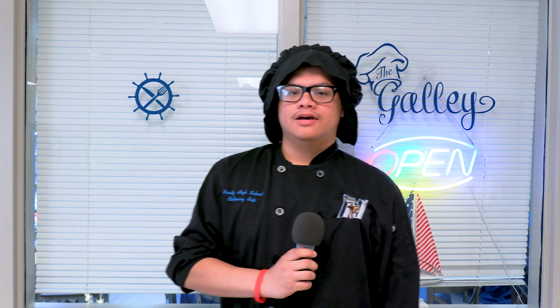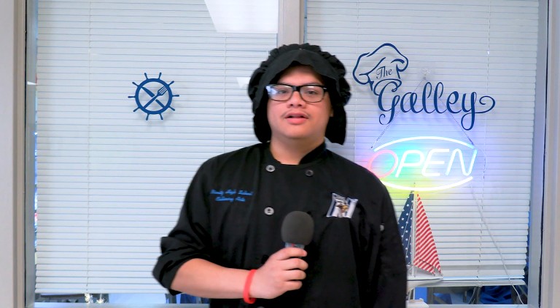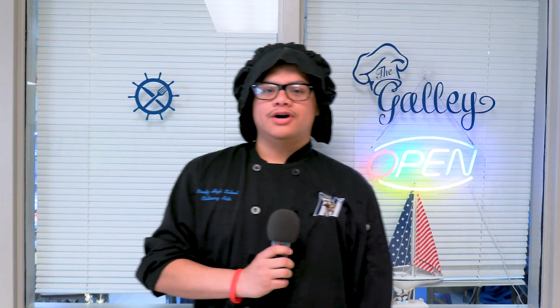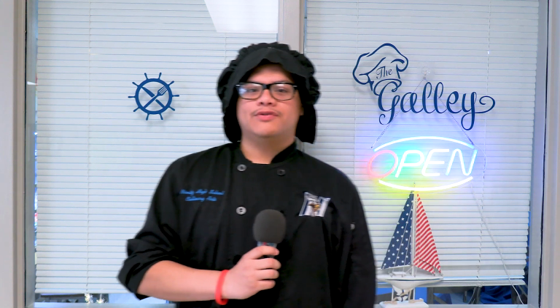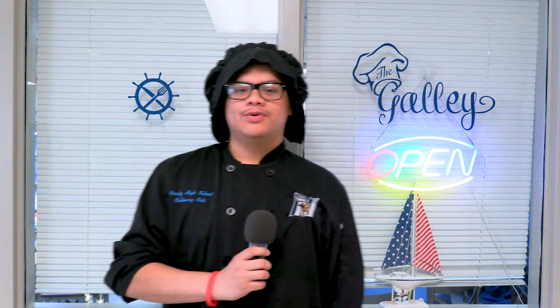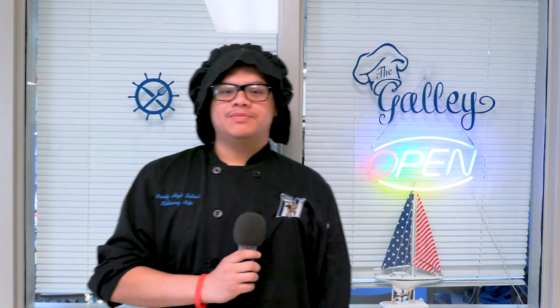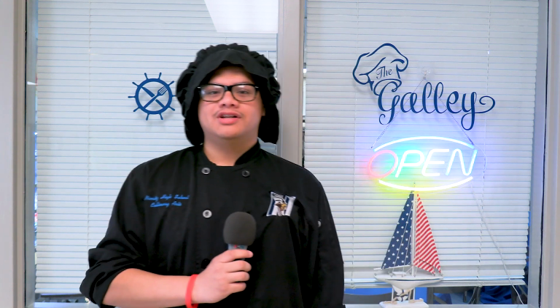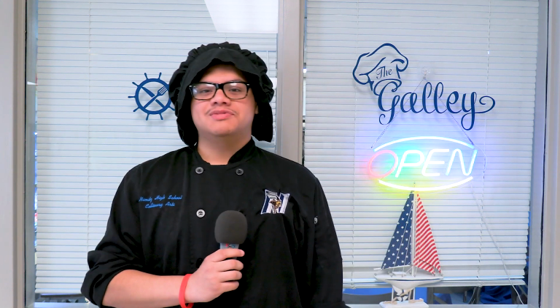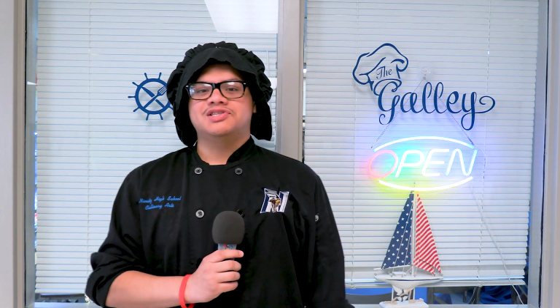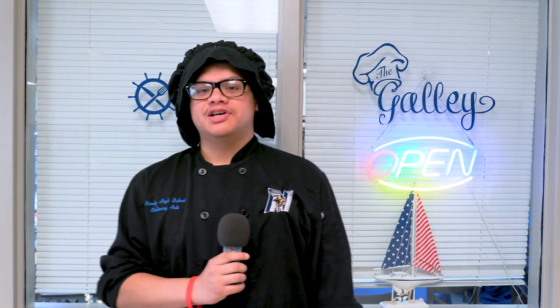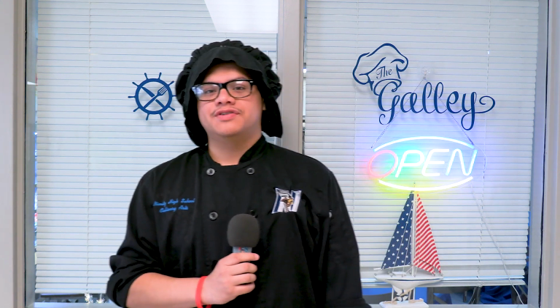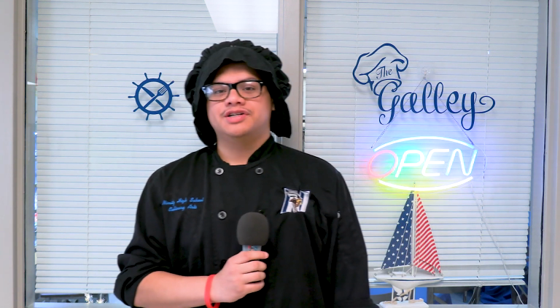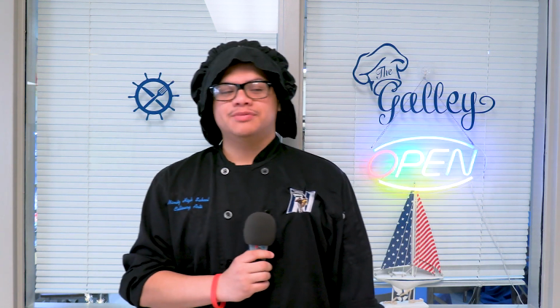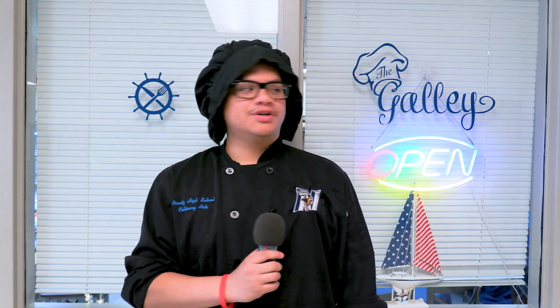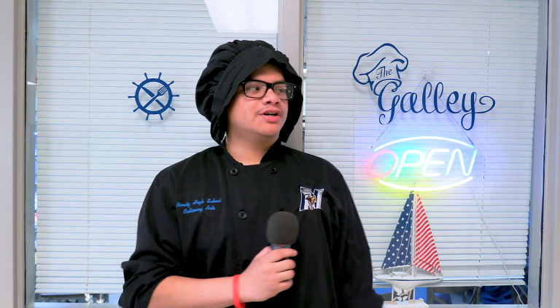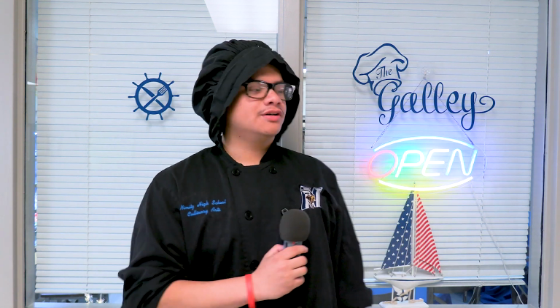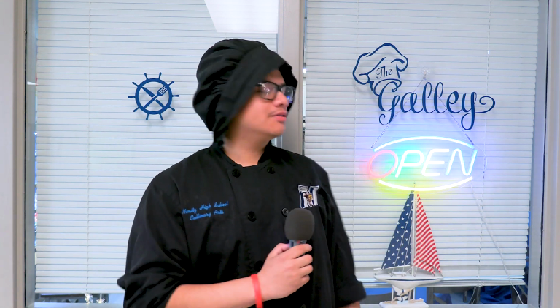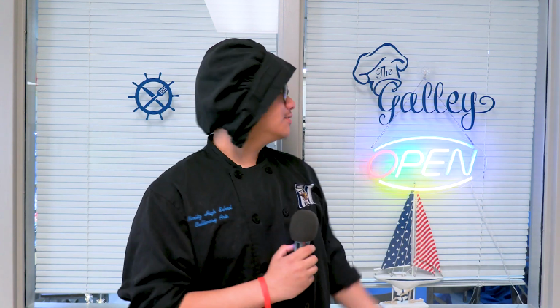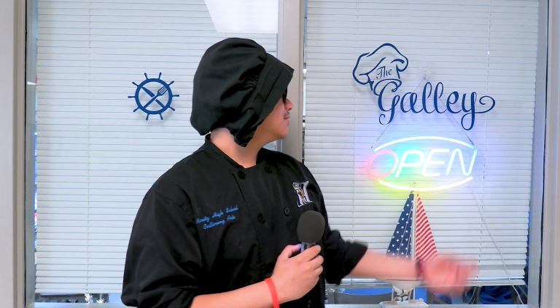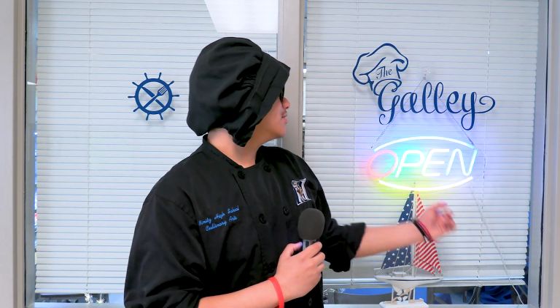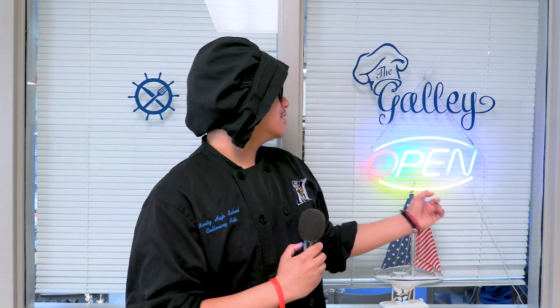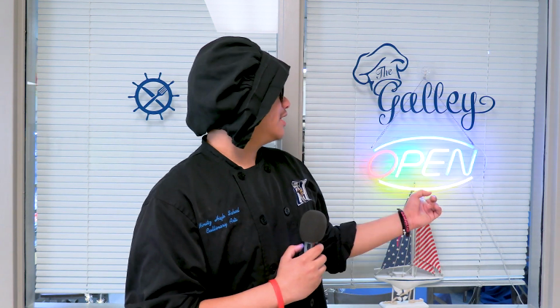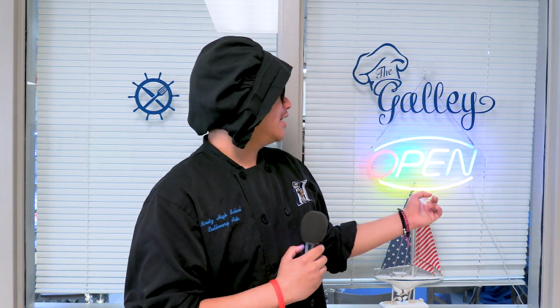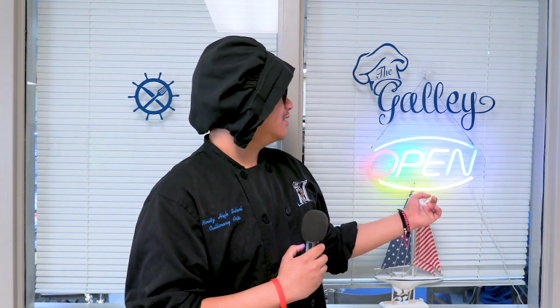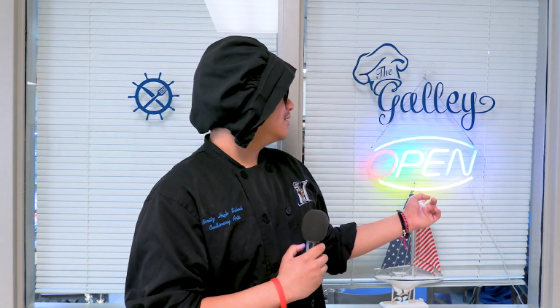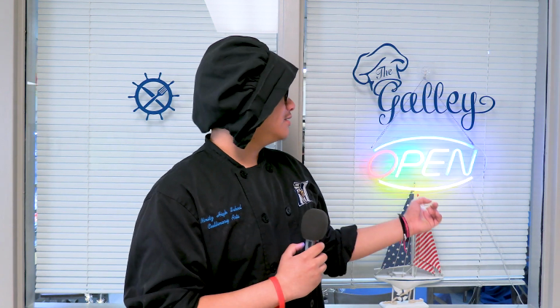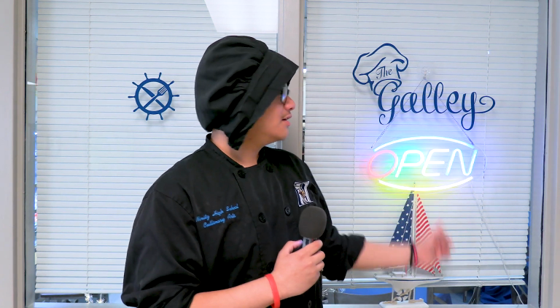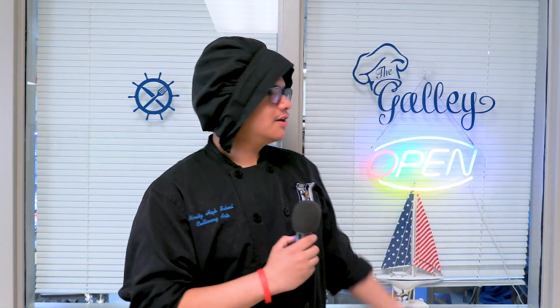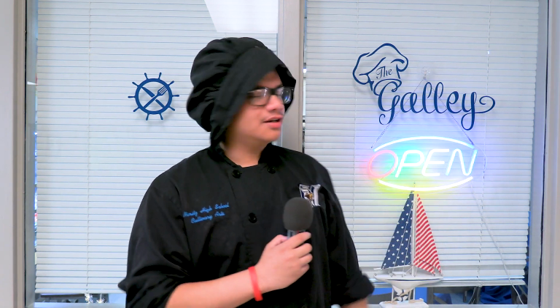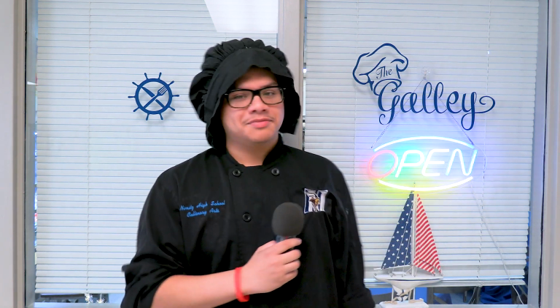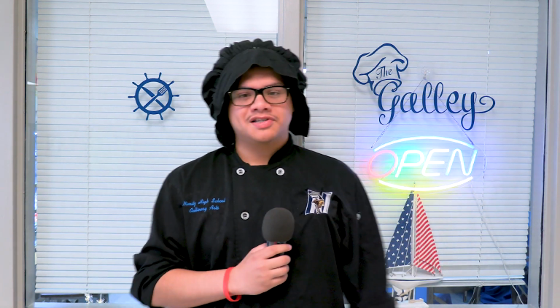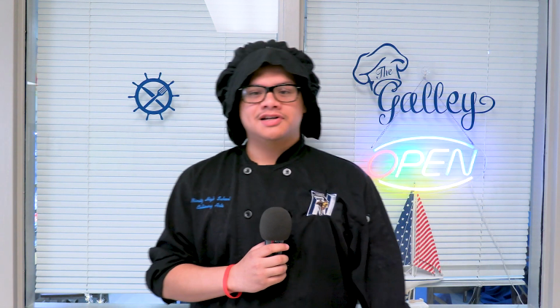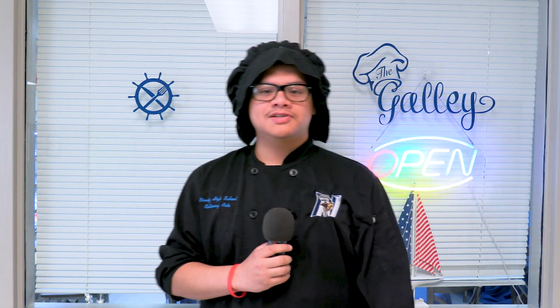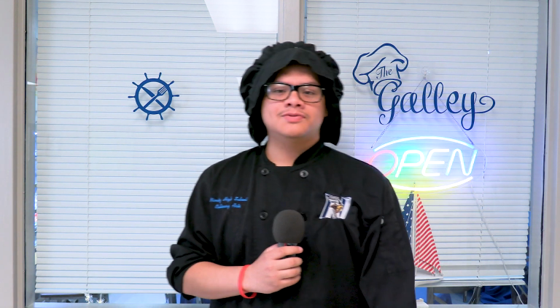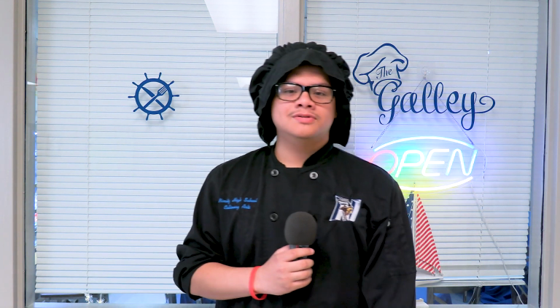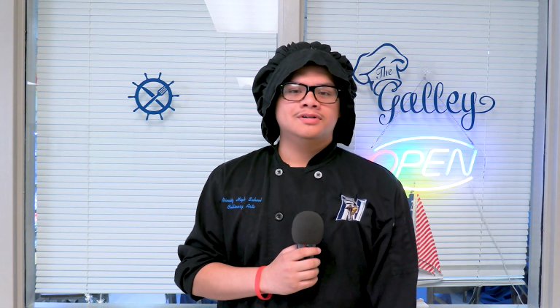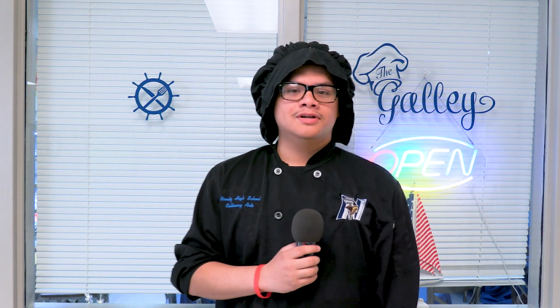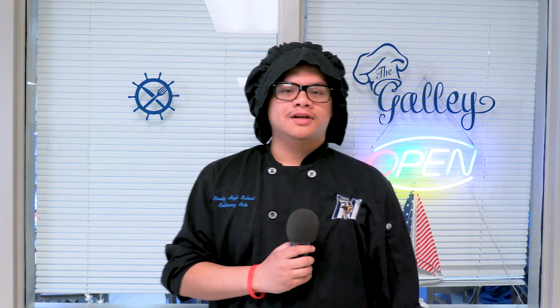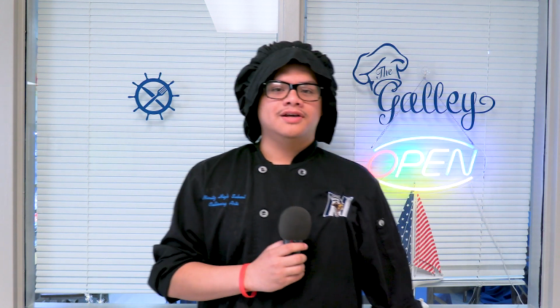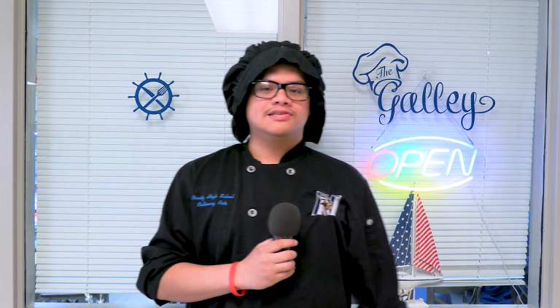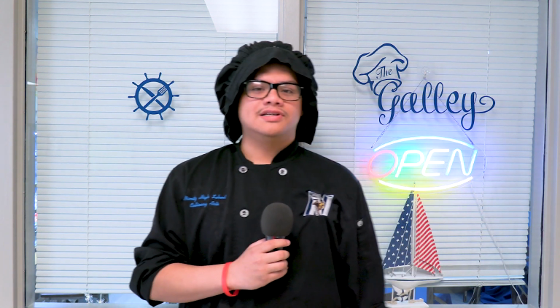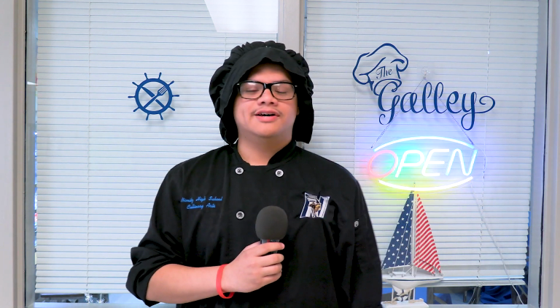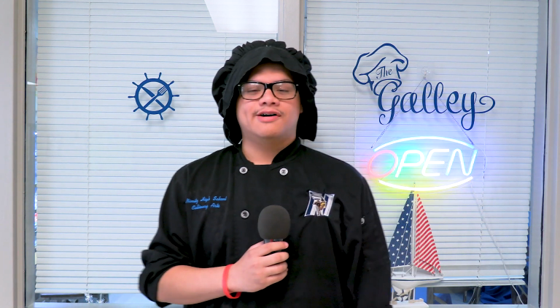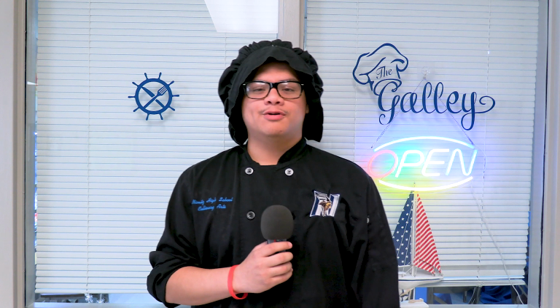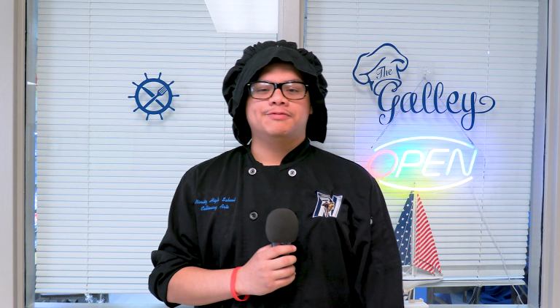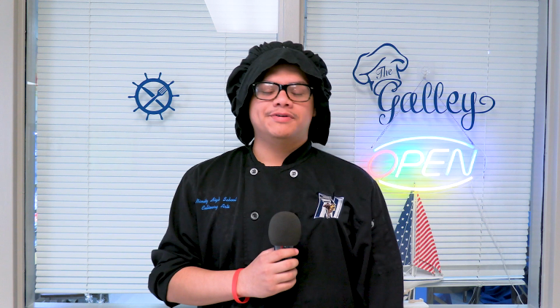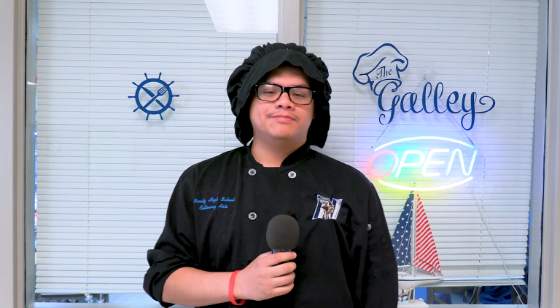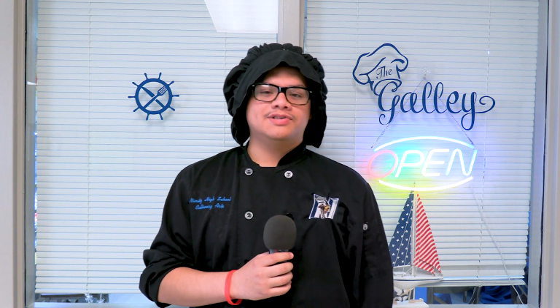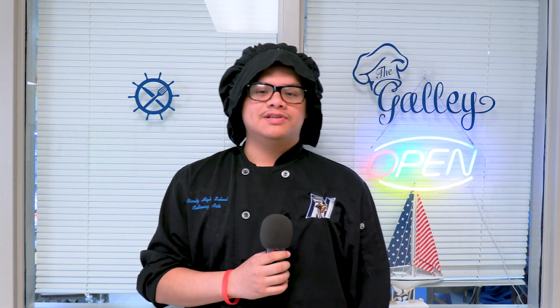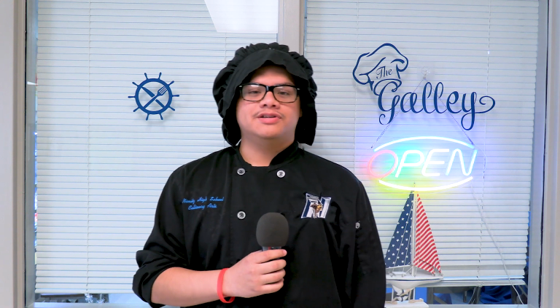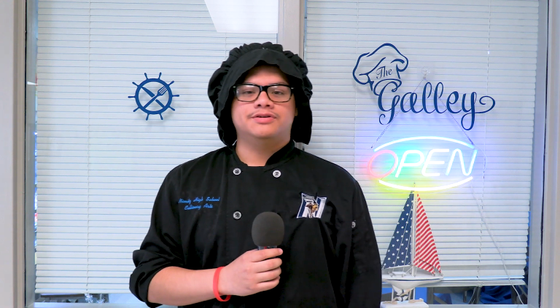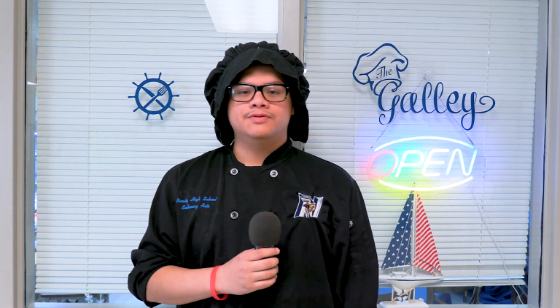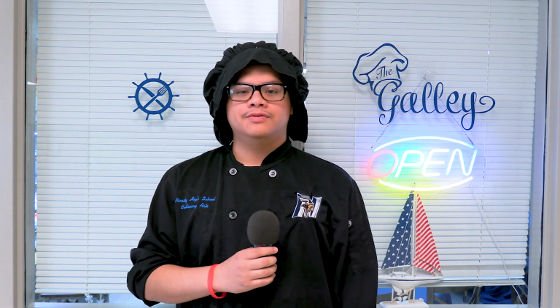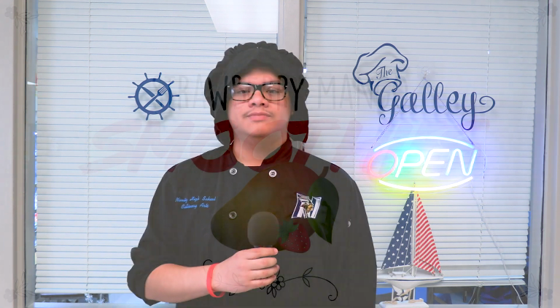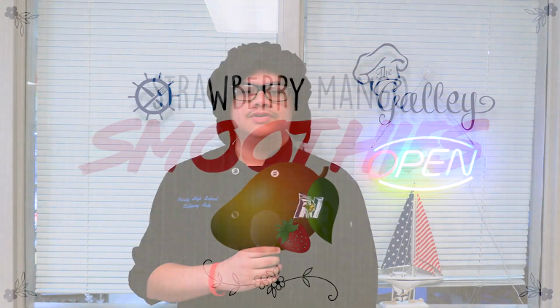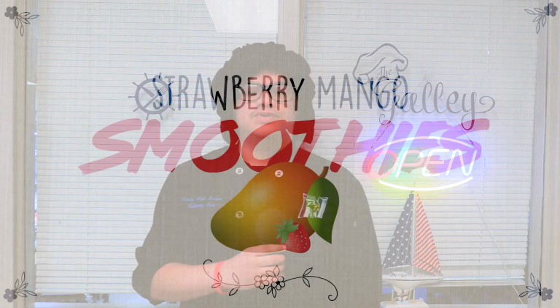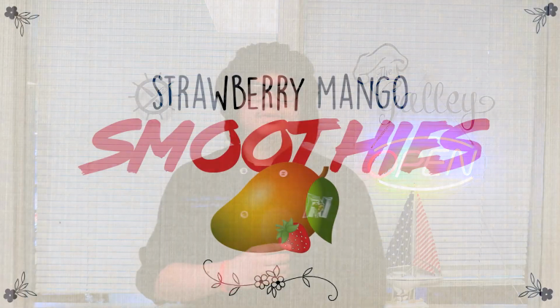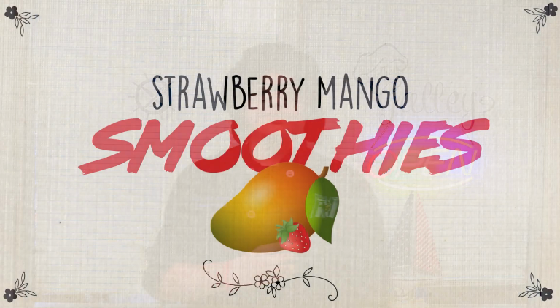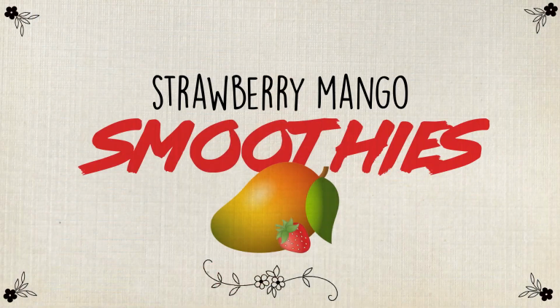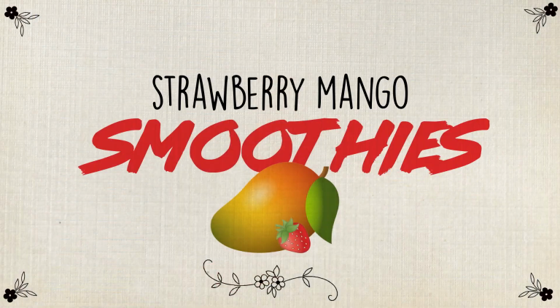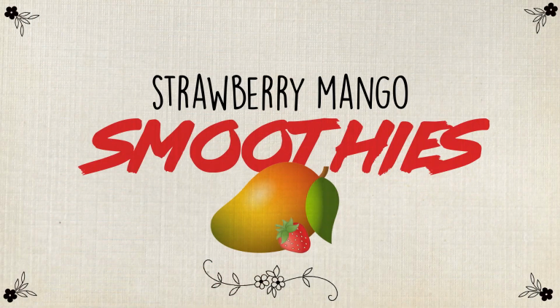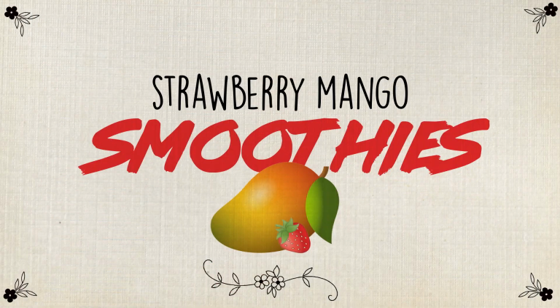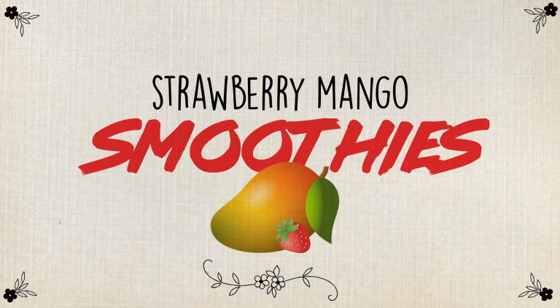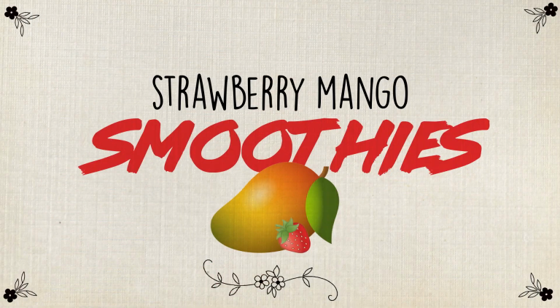Hello everyone, my name is David. I'm here at the galley at Nimitz High School and today I will be presenting you my strawberry mango smoothie.